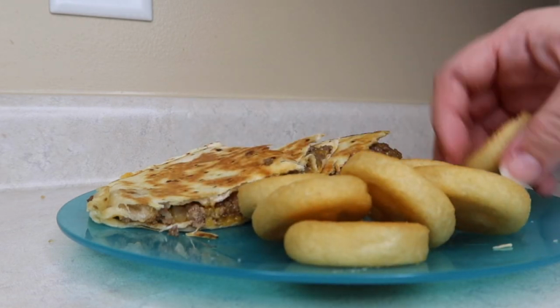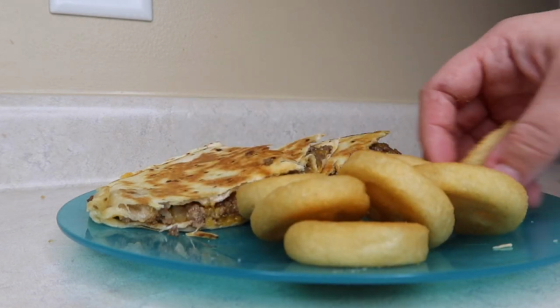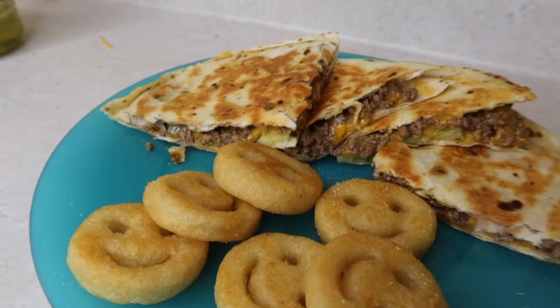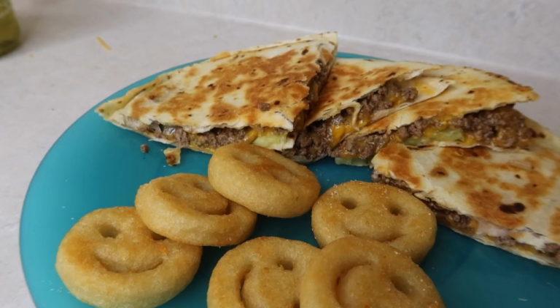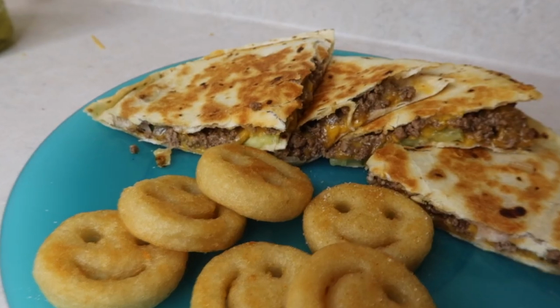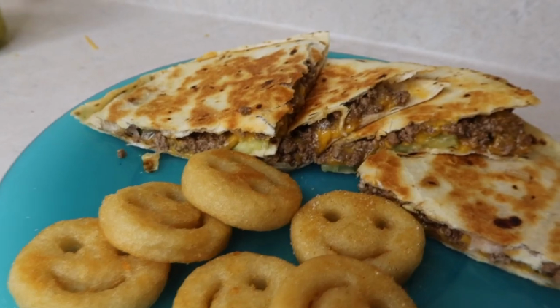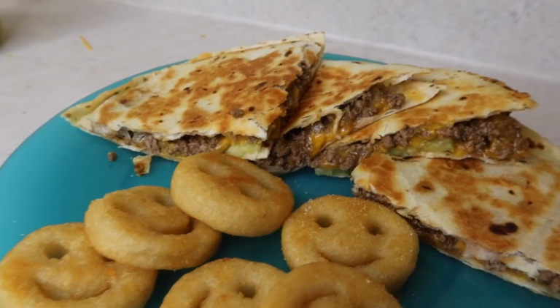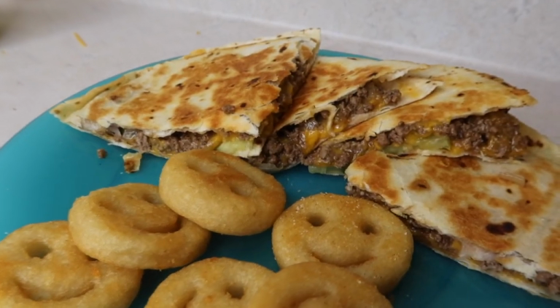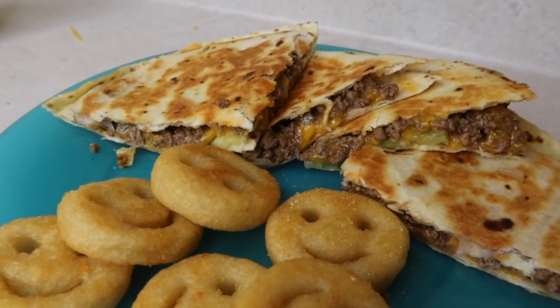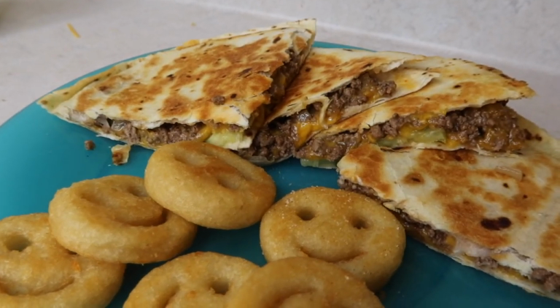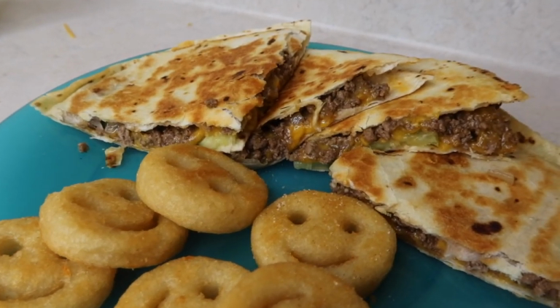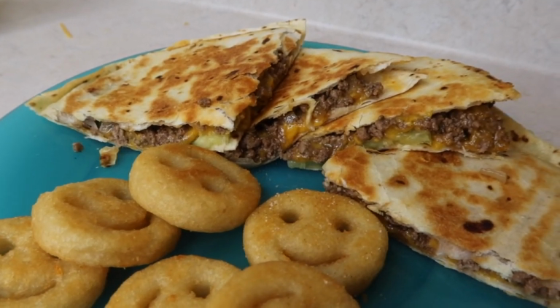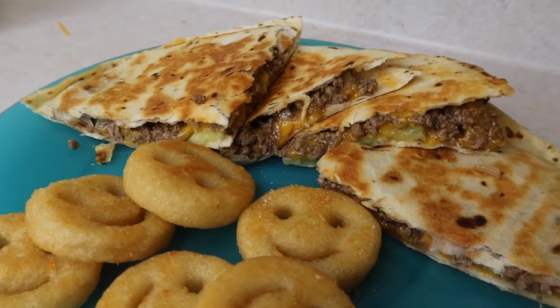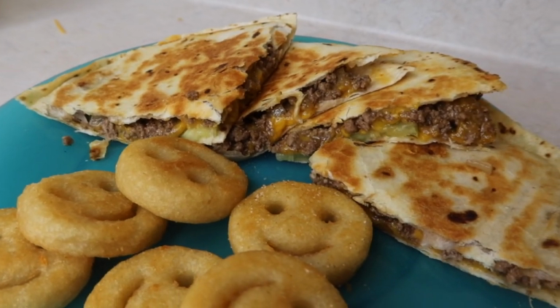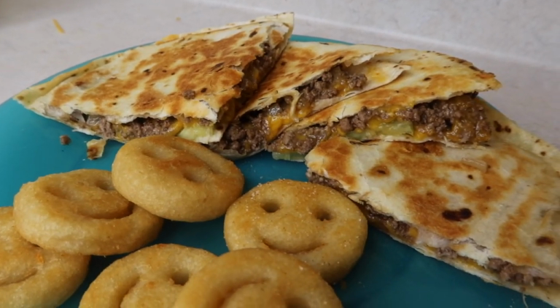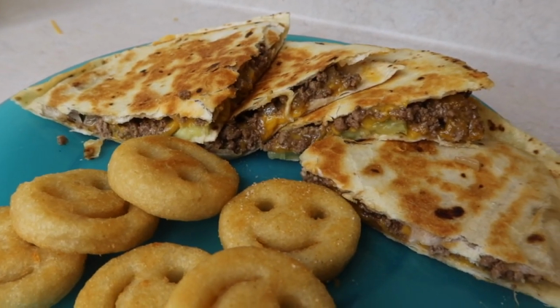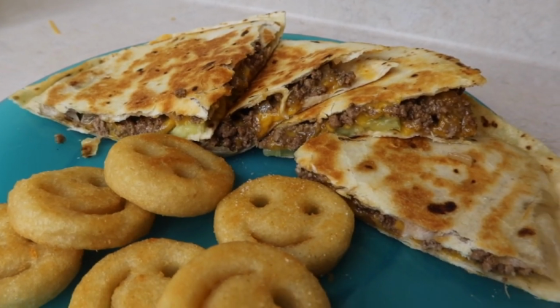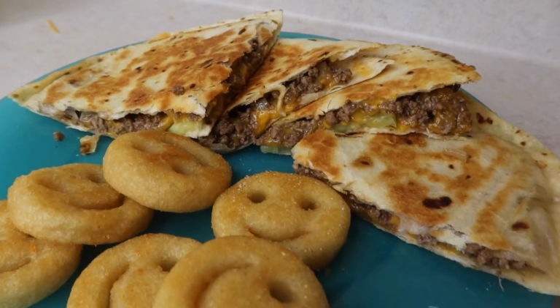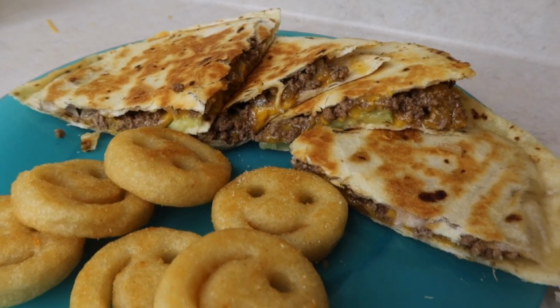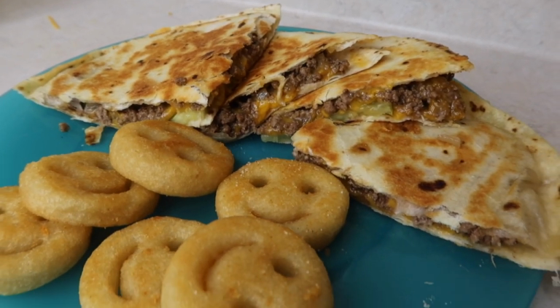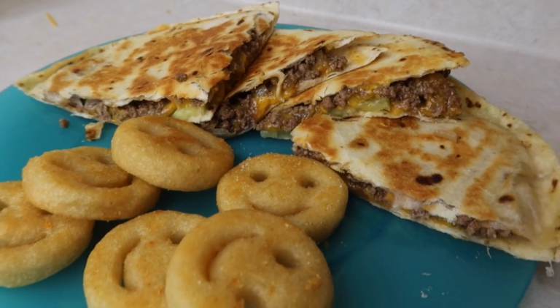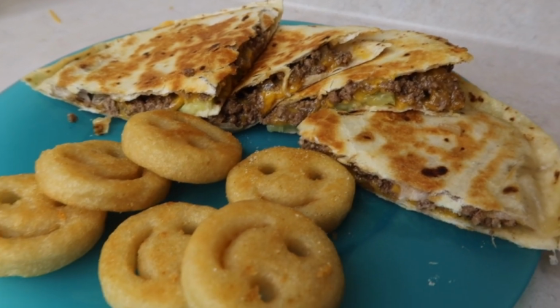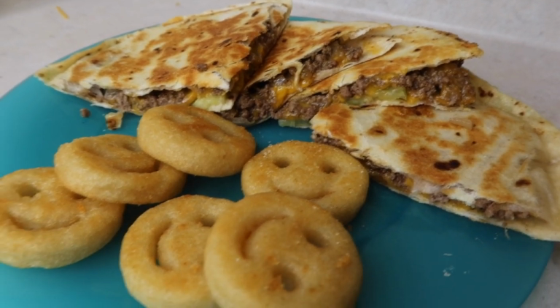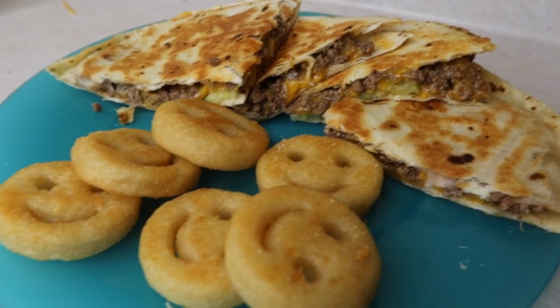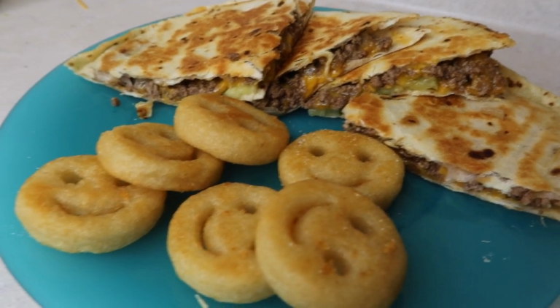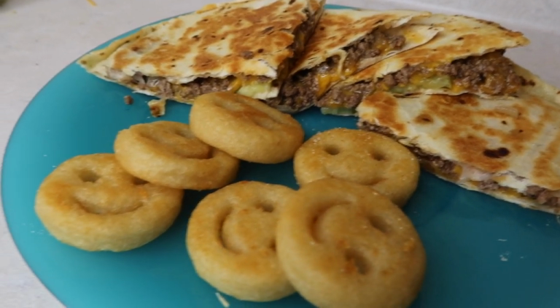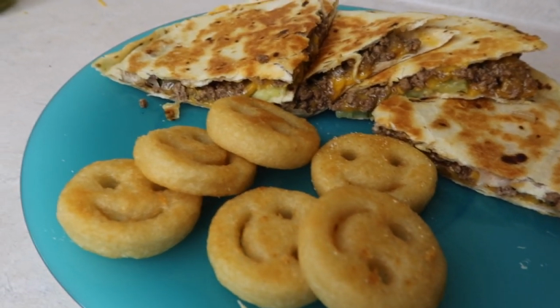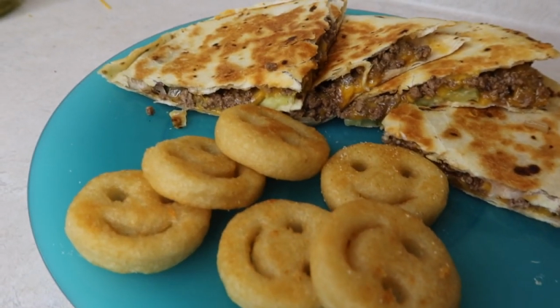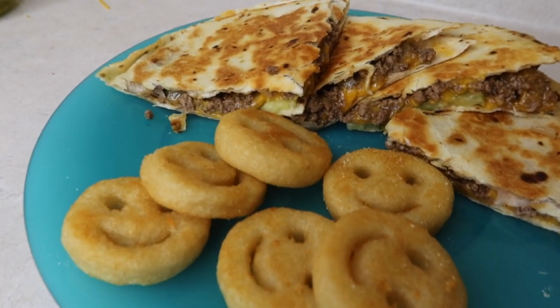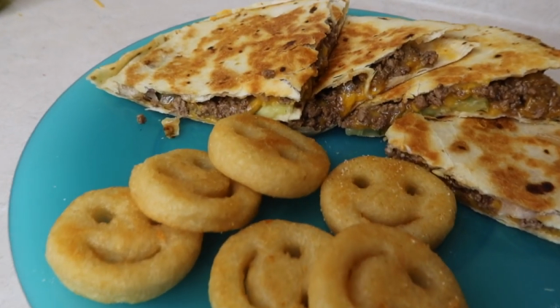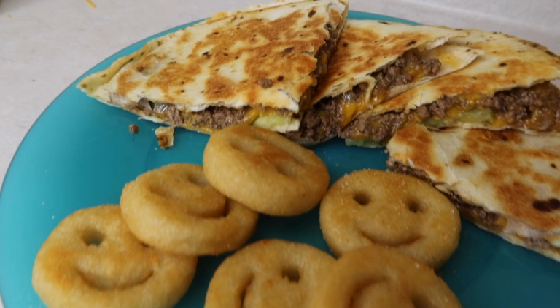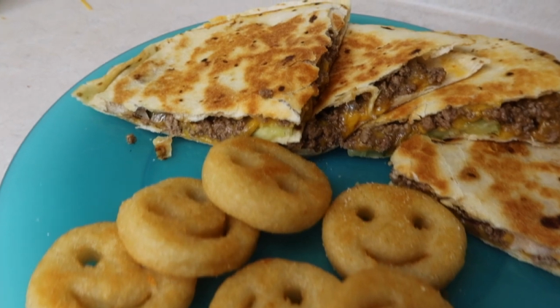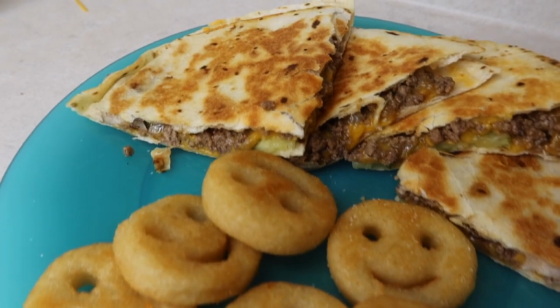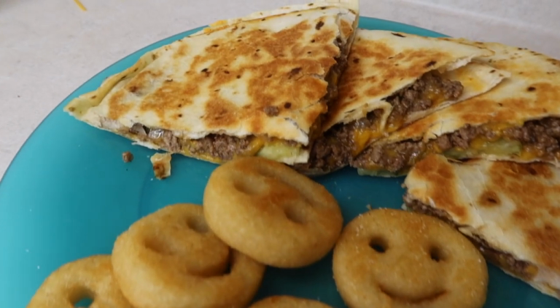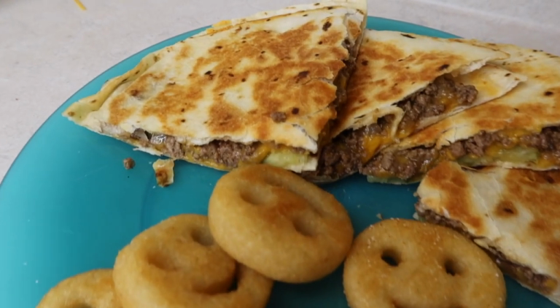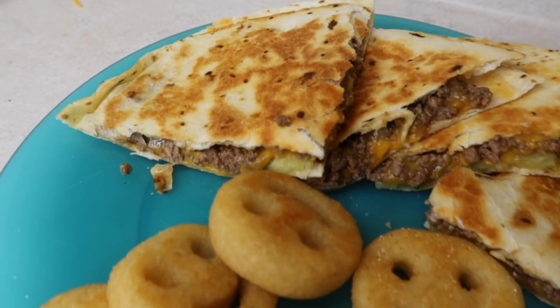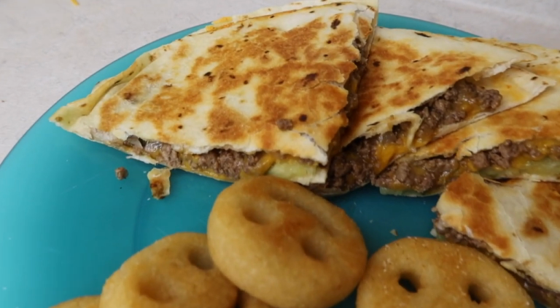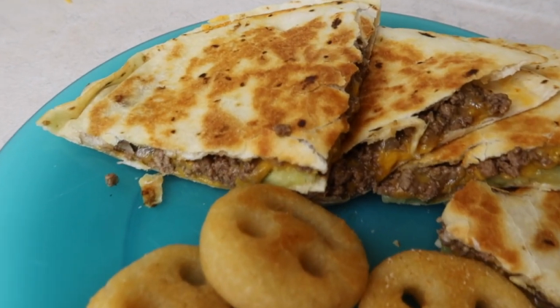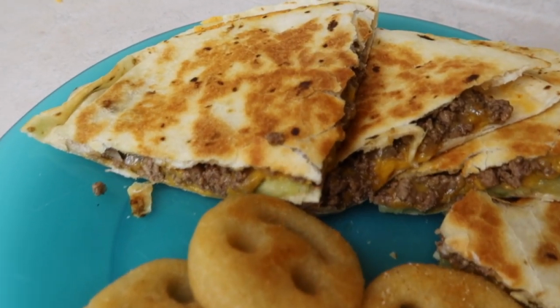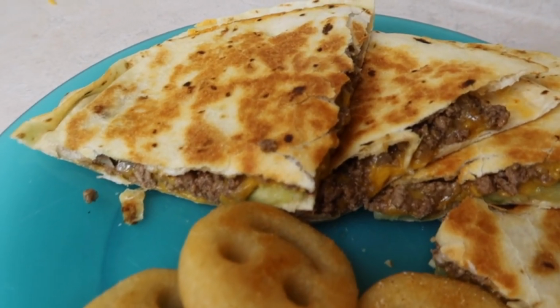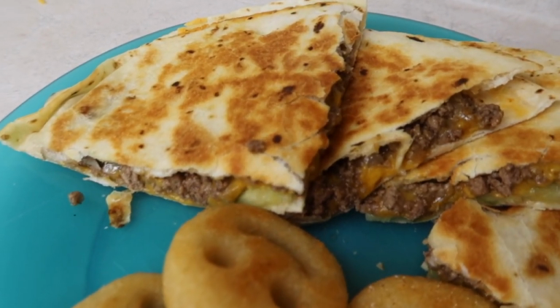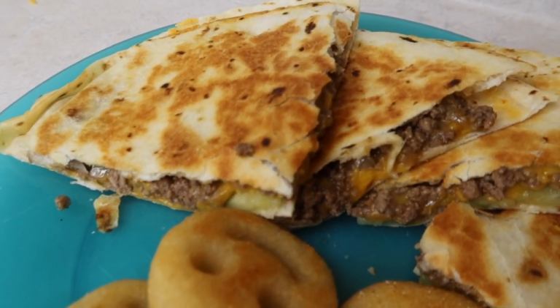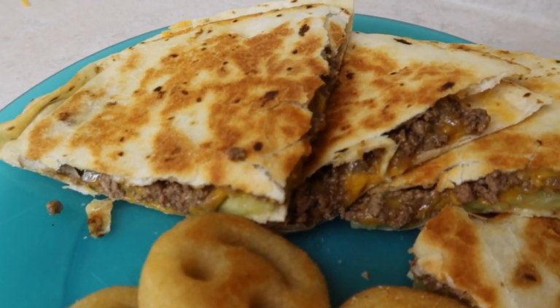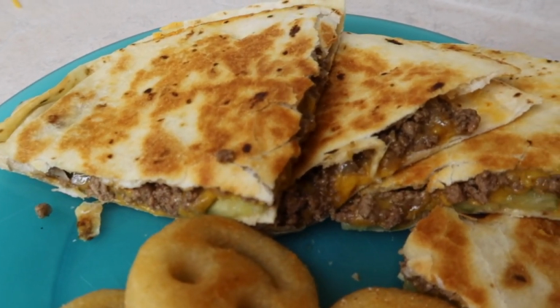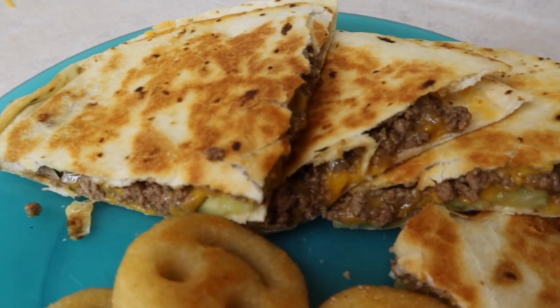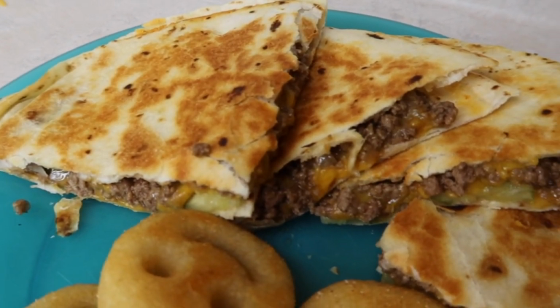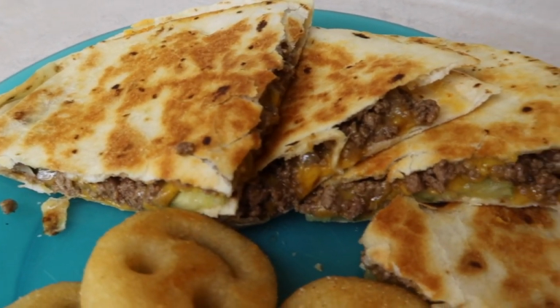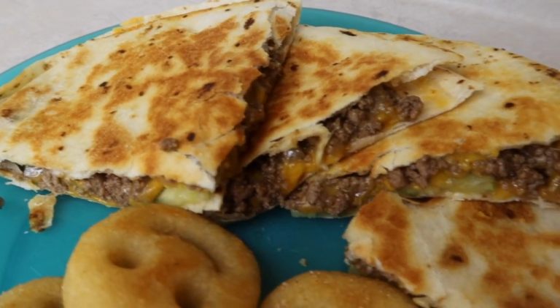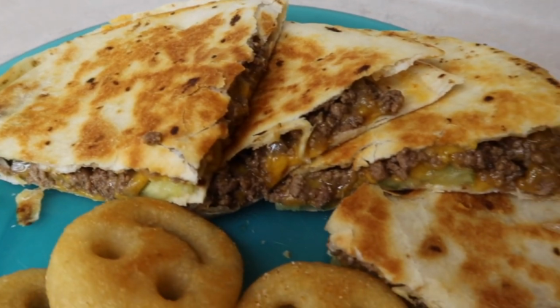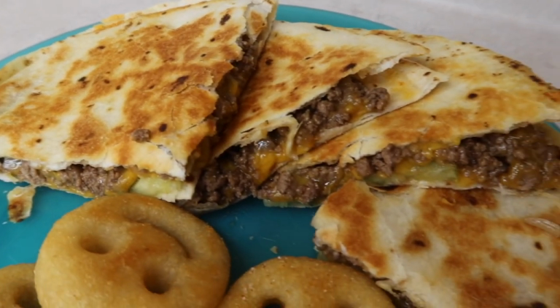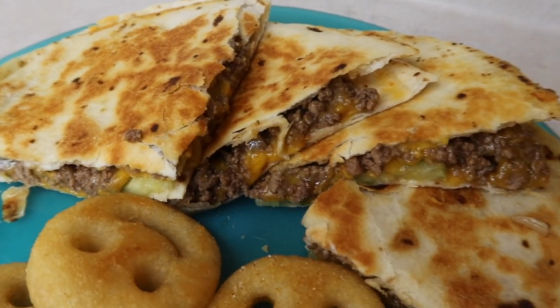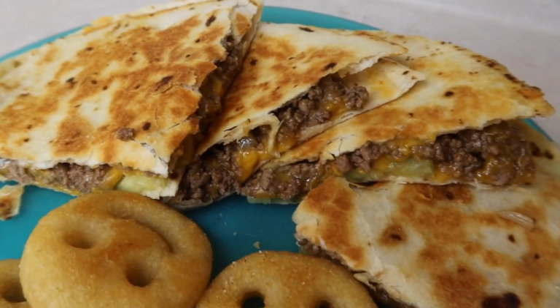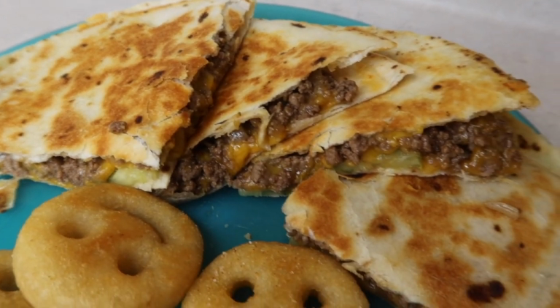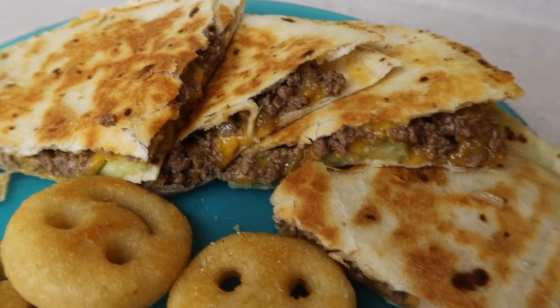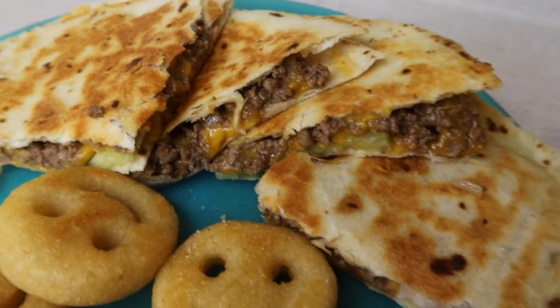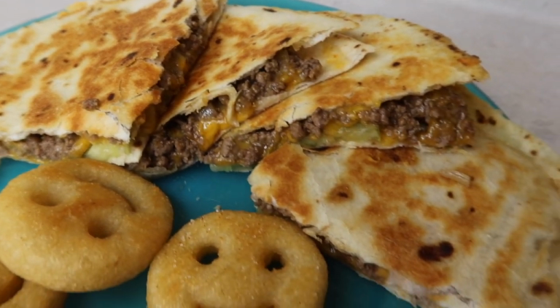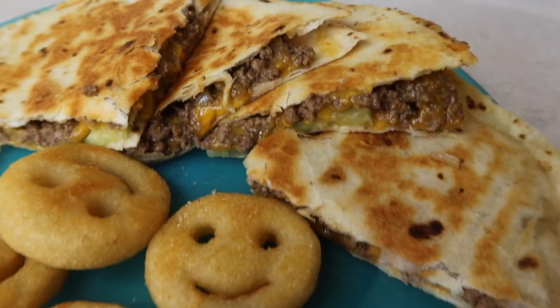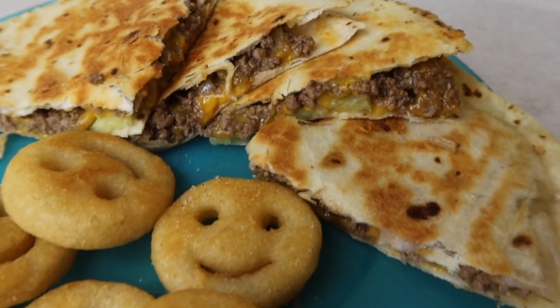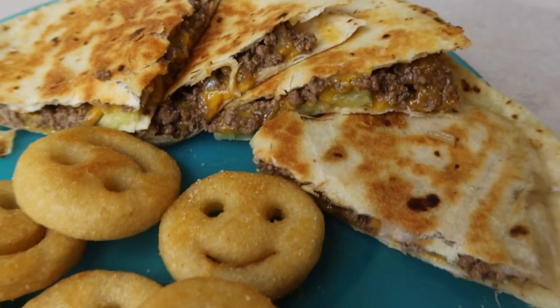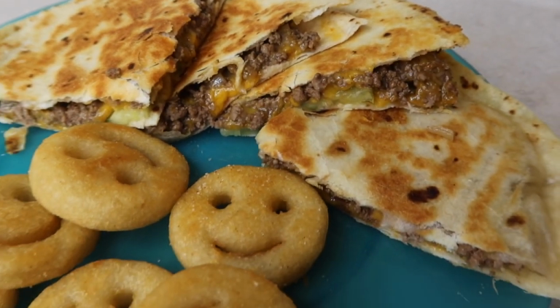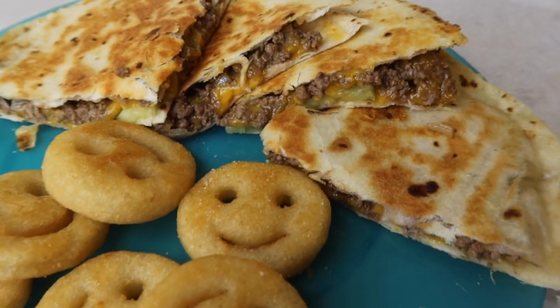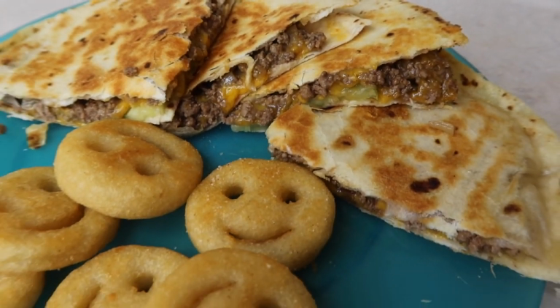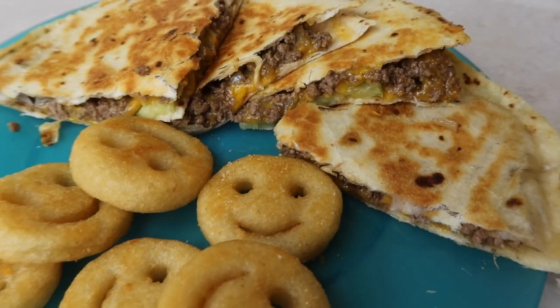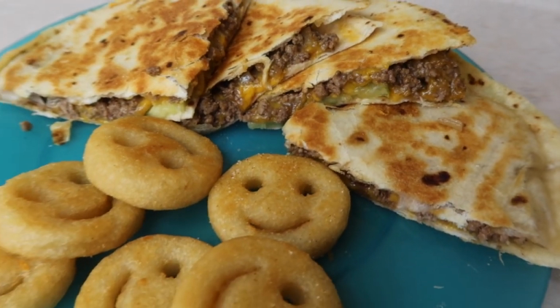We actually dipped this in some honey roasted barbecue sauce packets, and then we had our smiley fries with it on the side. Great supper.